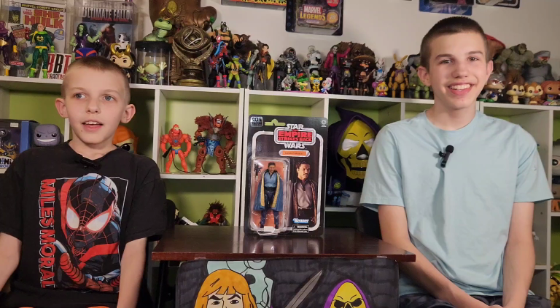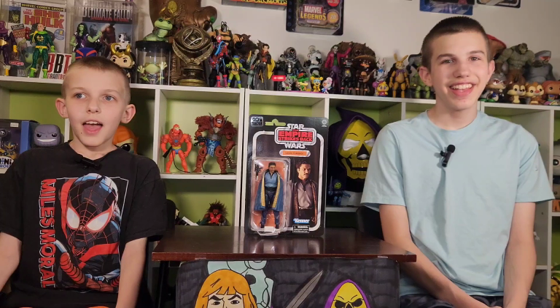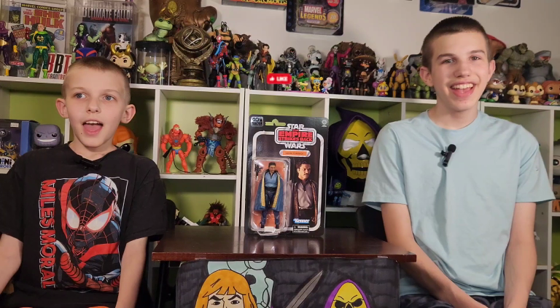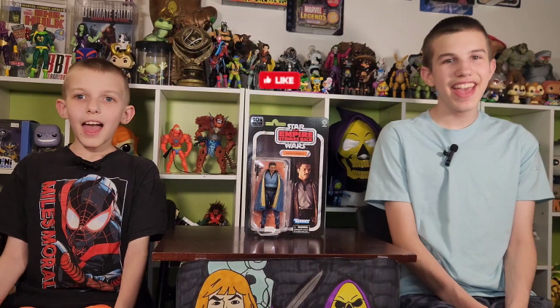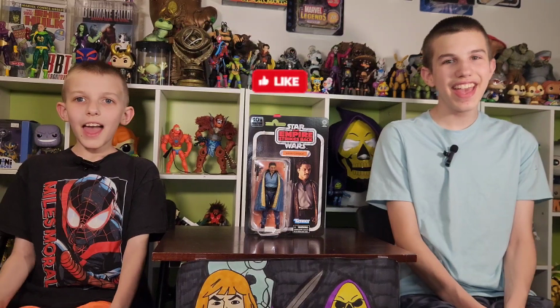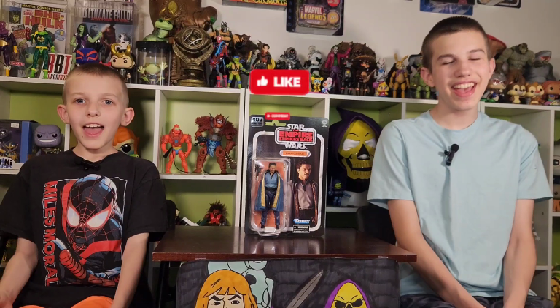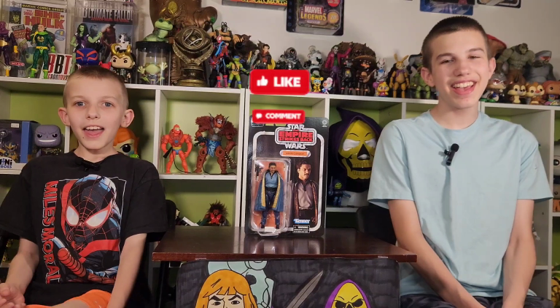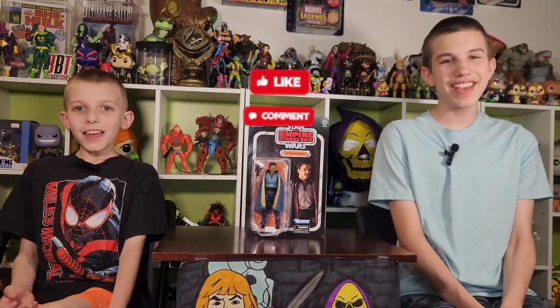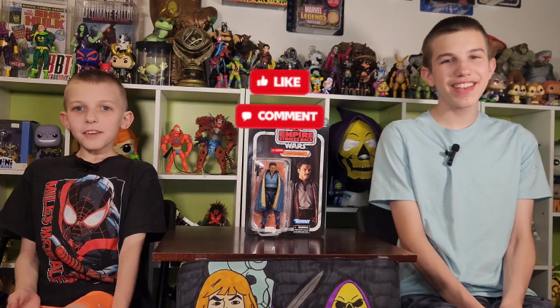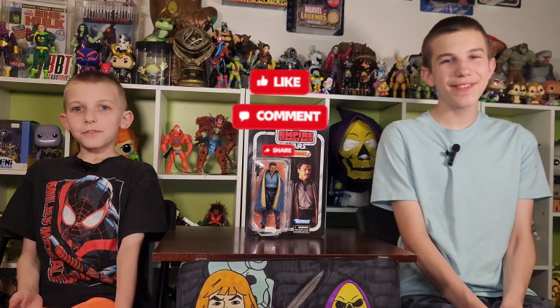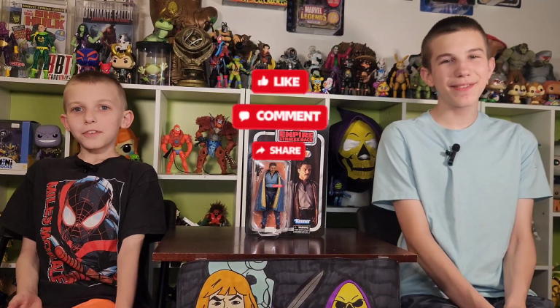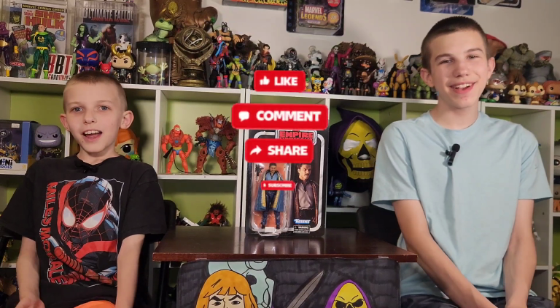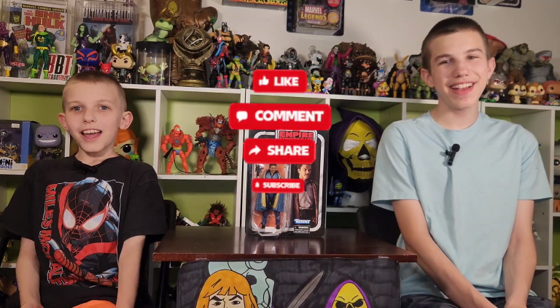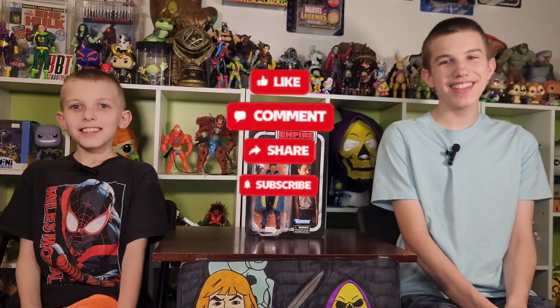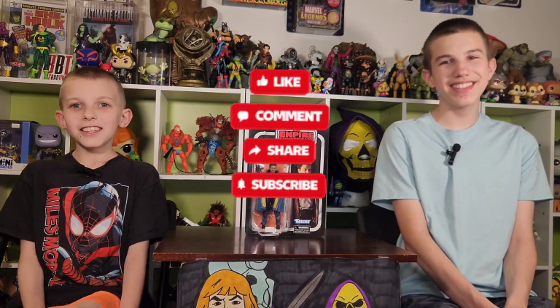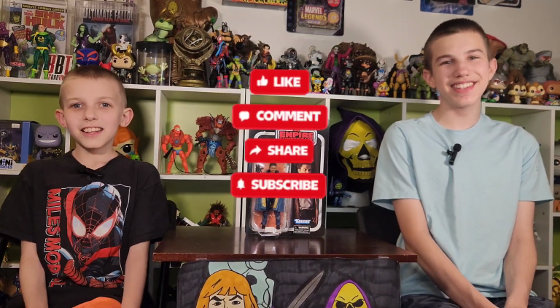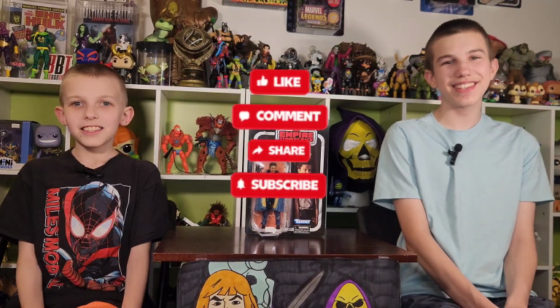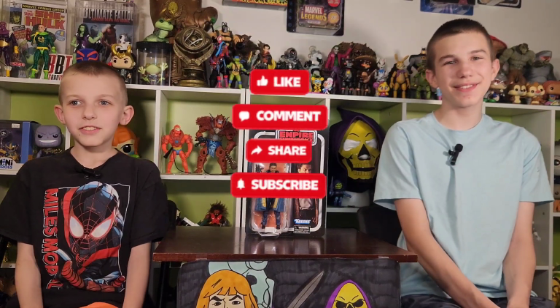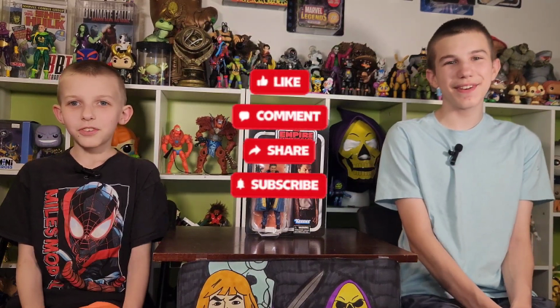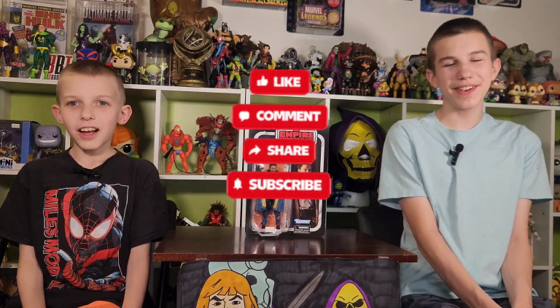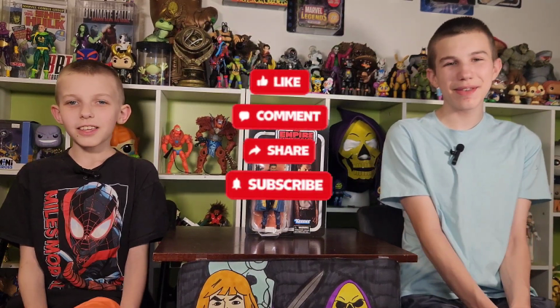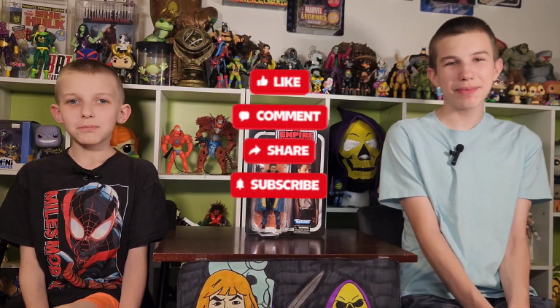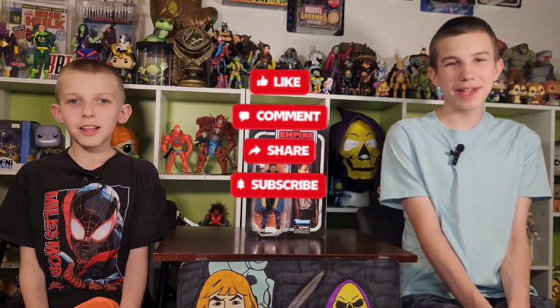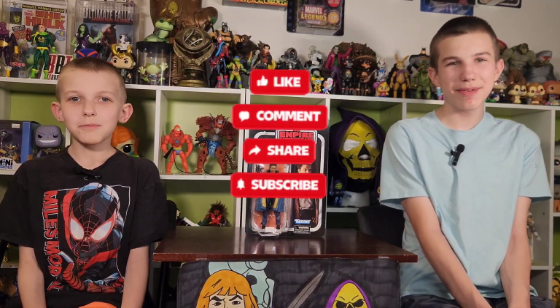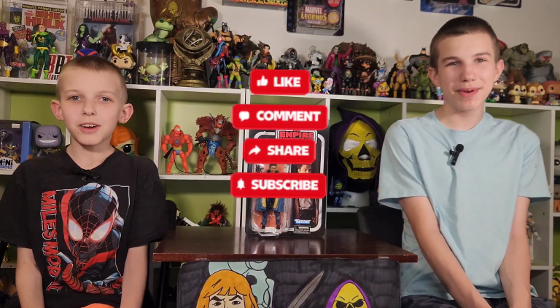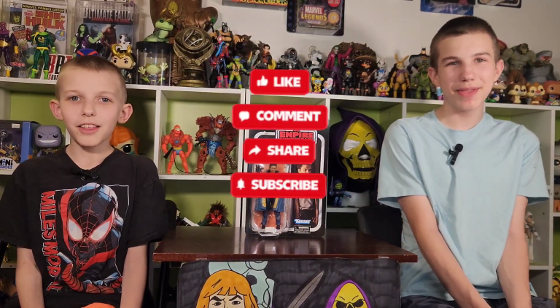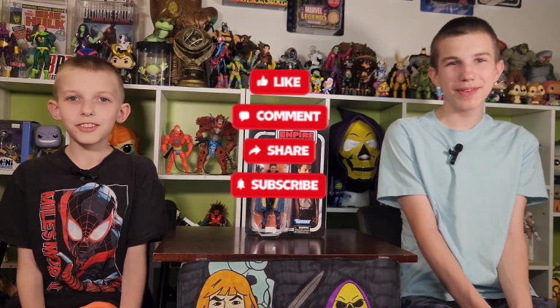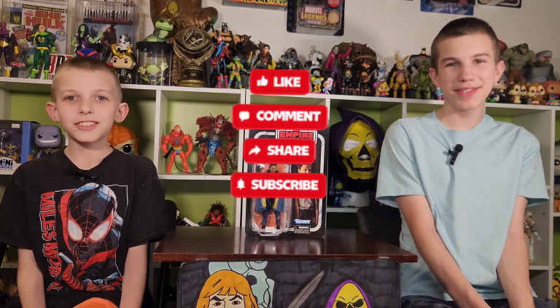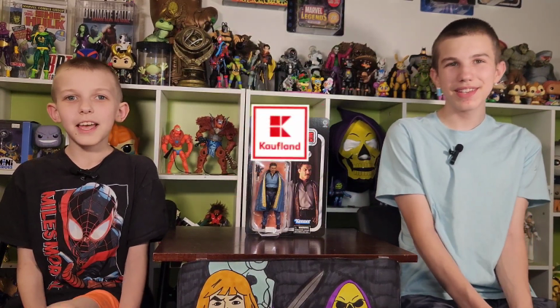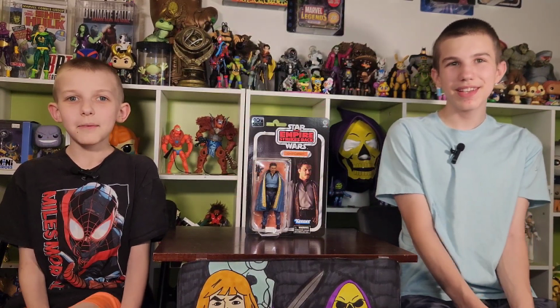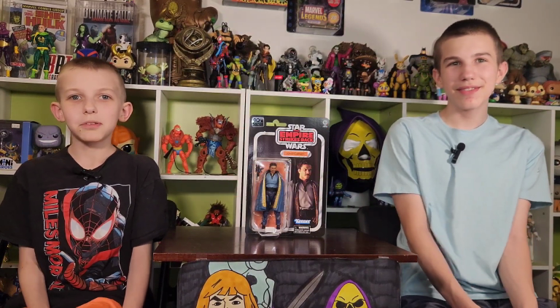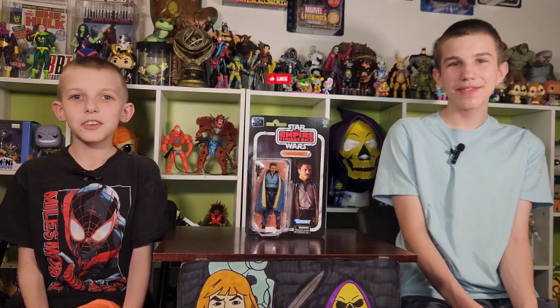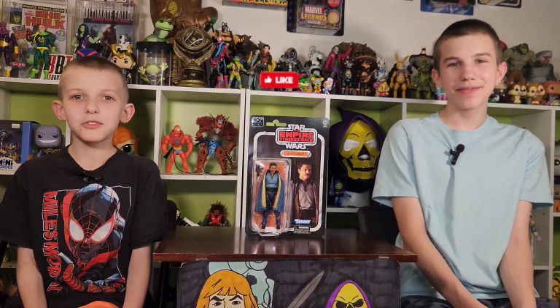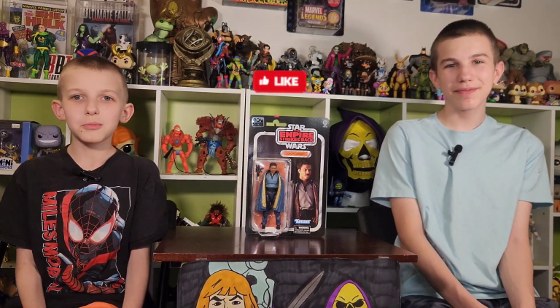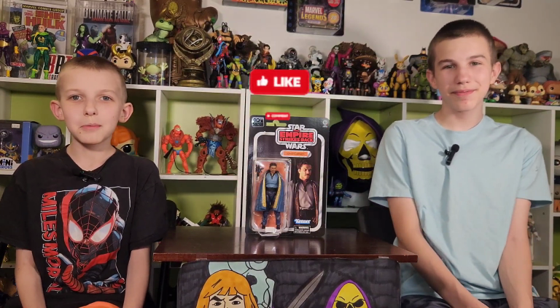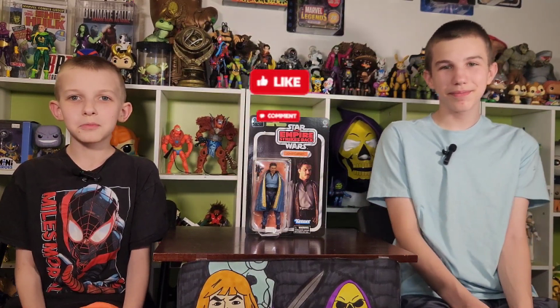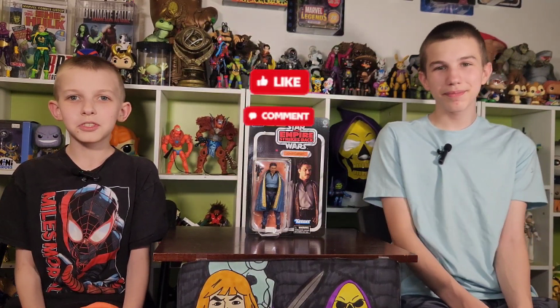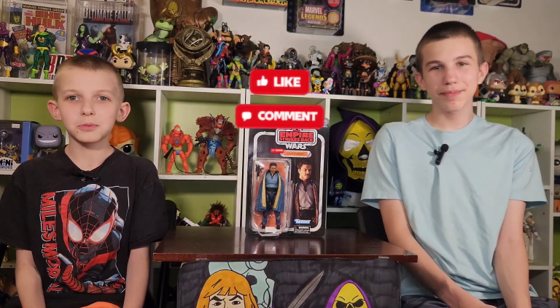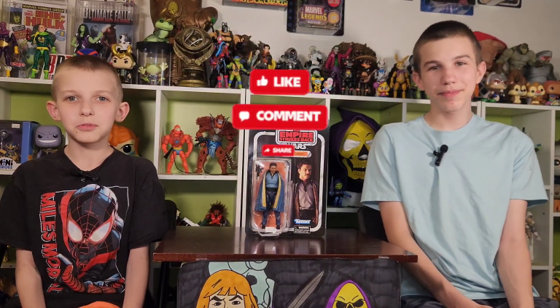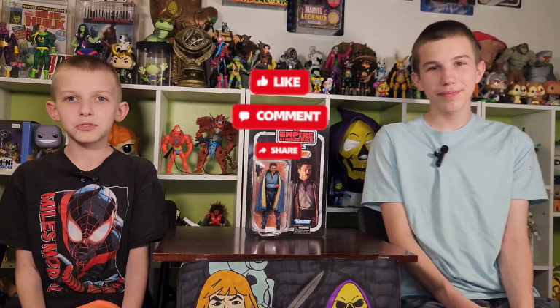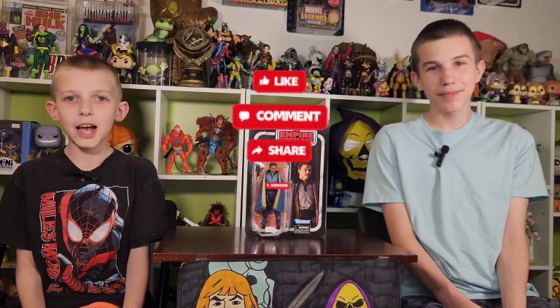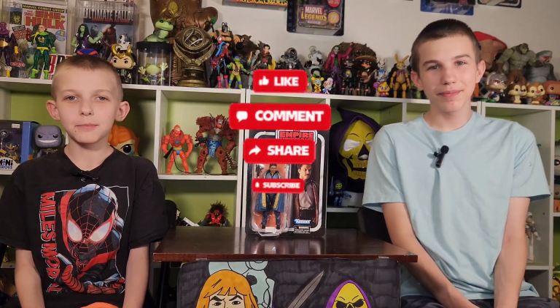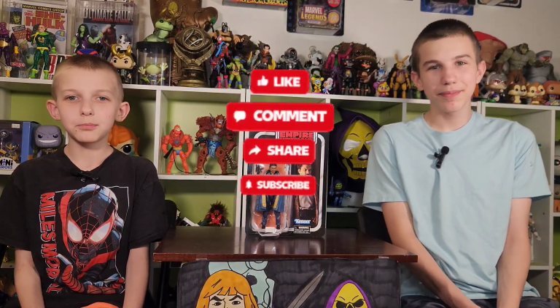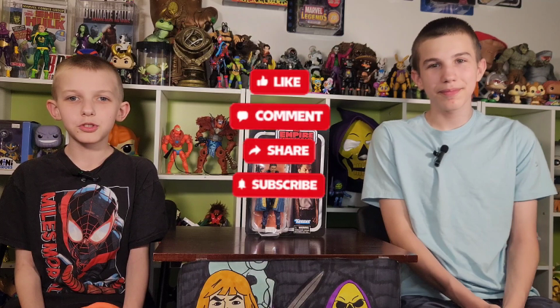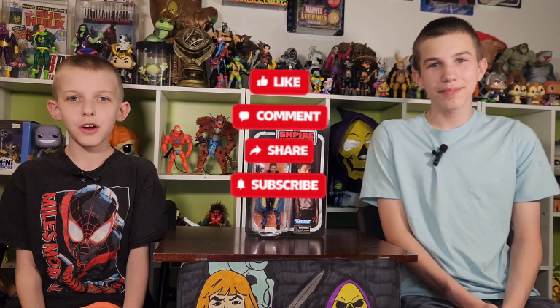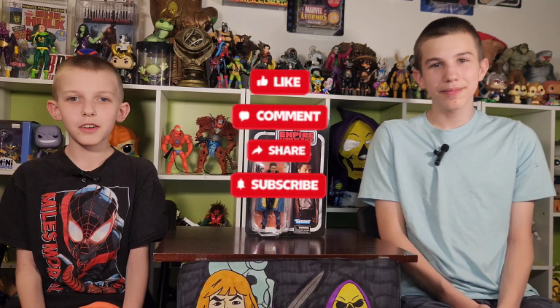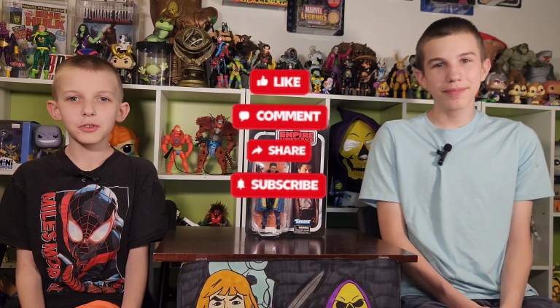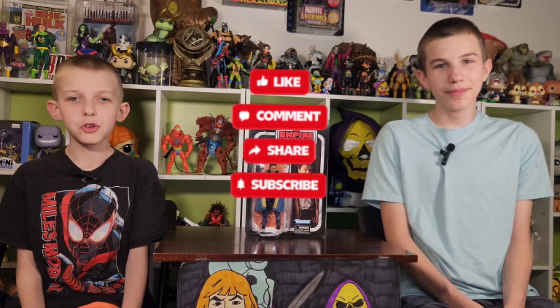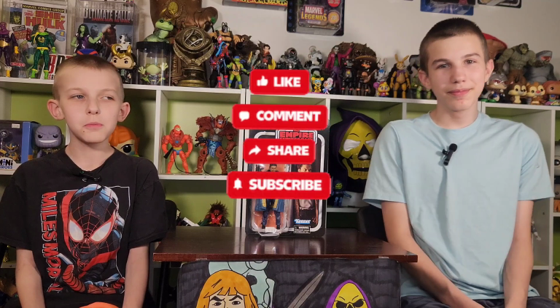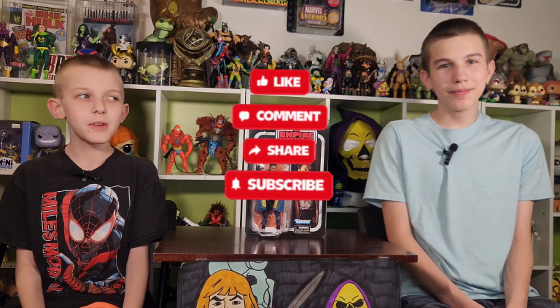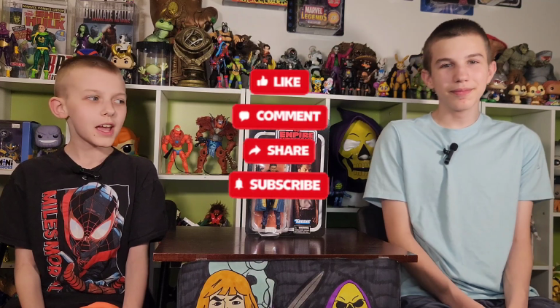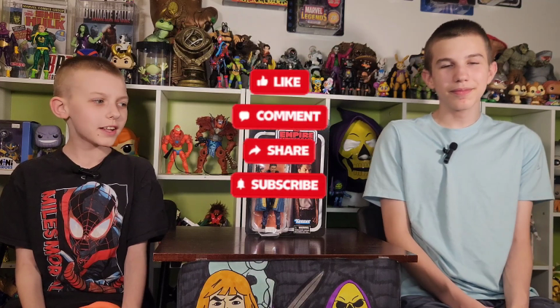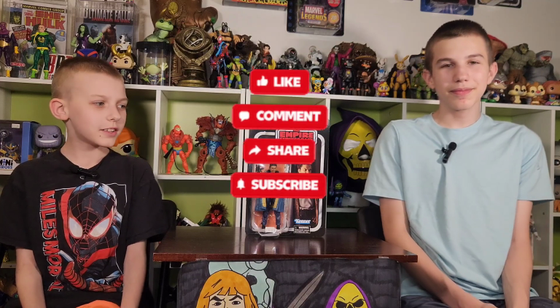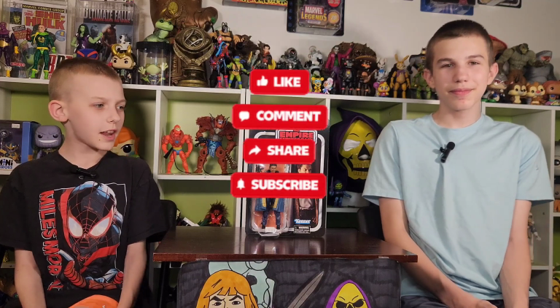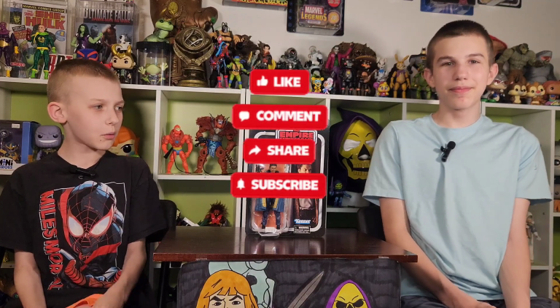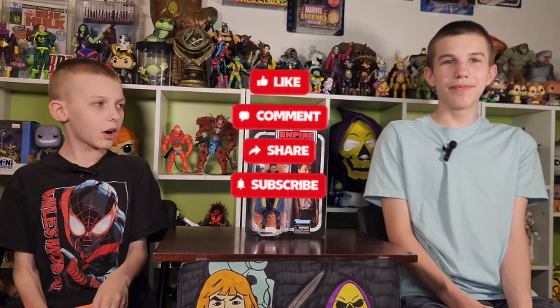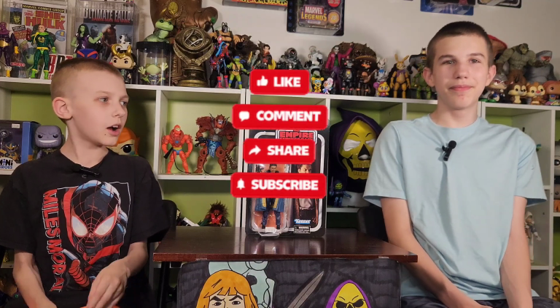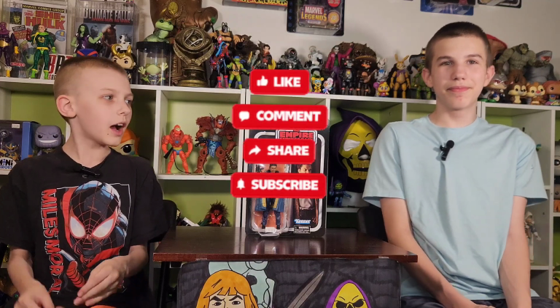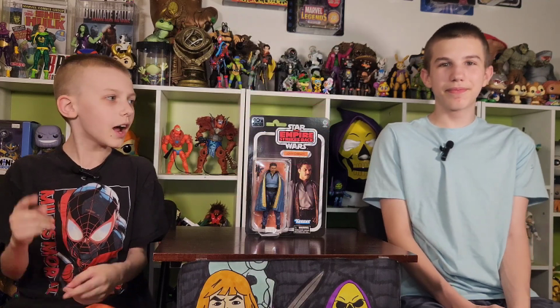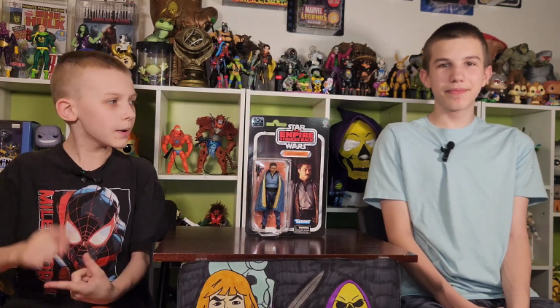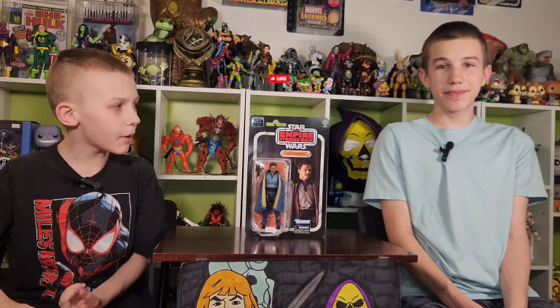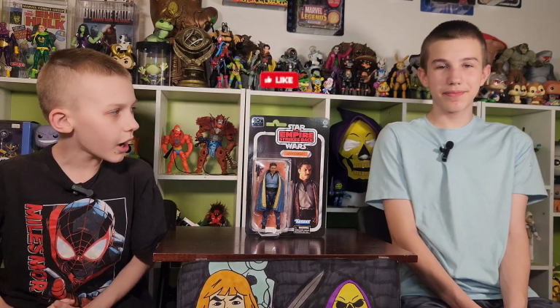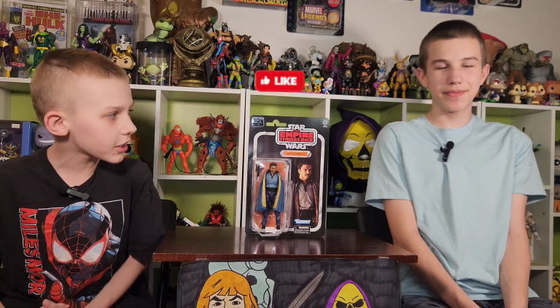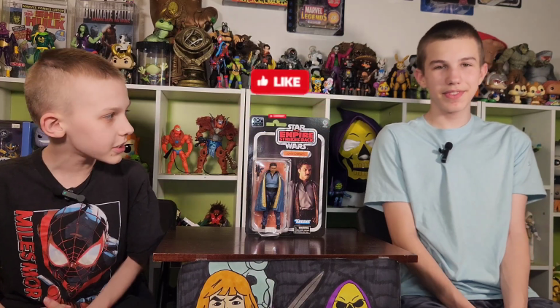Hey friends, it's the Funky Play Brothers, and please remember to subscribe to our YouTube. Today we're unboxing and reviewing...